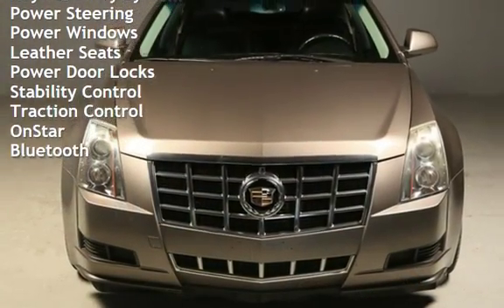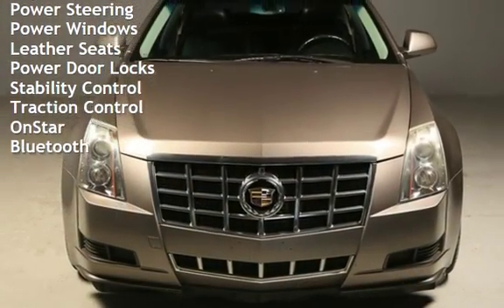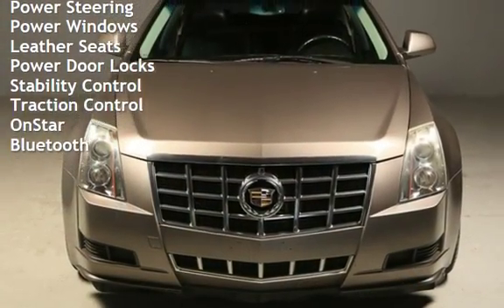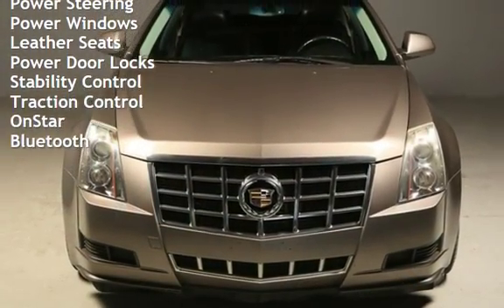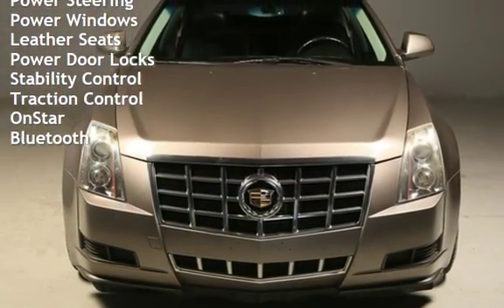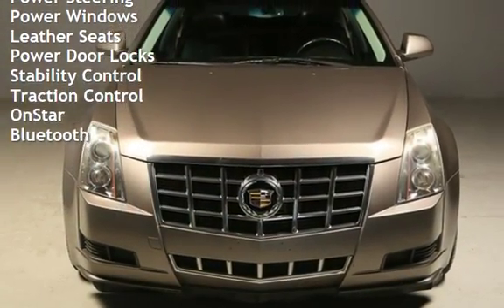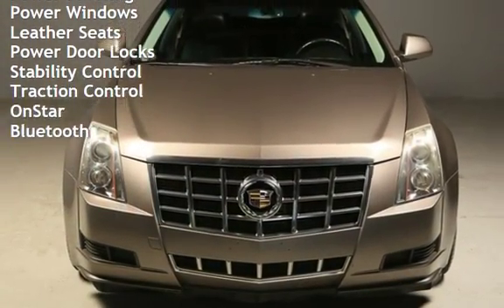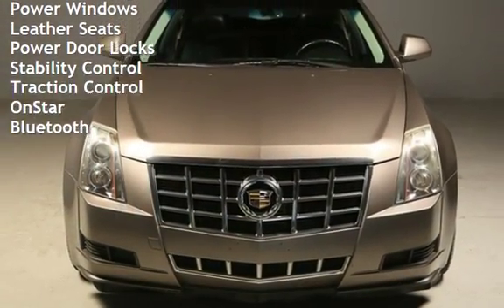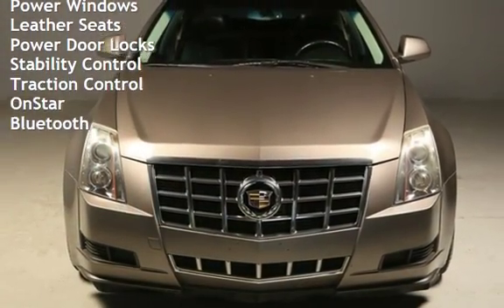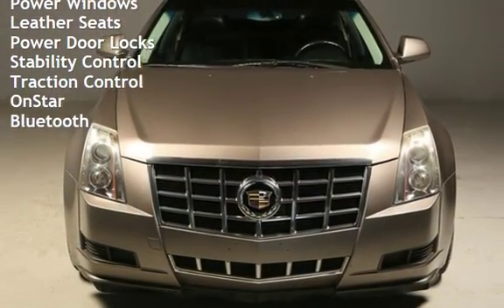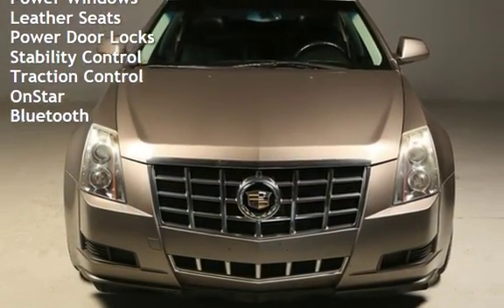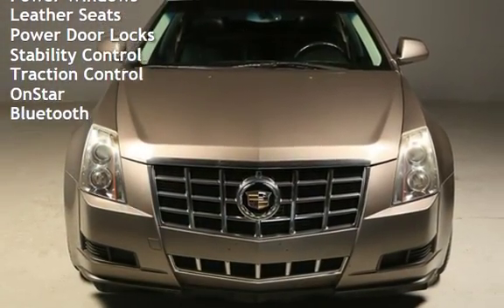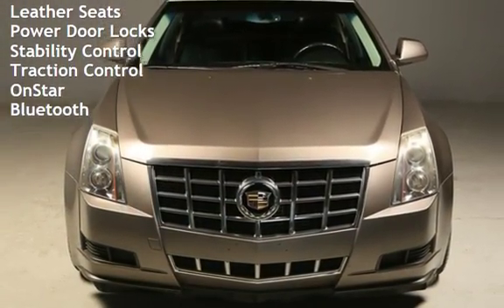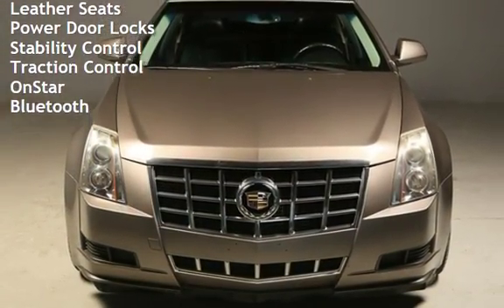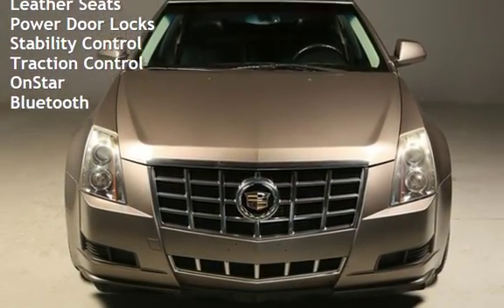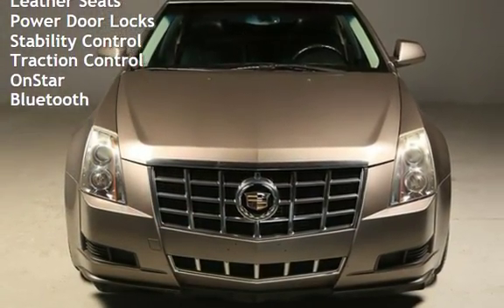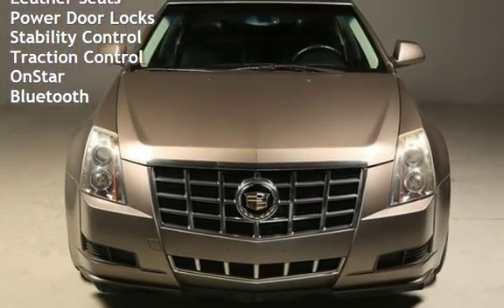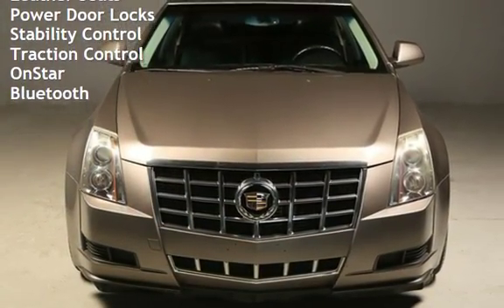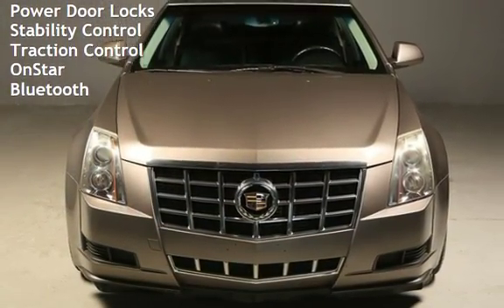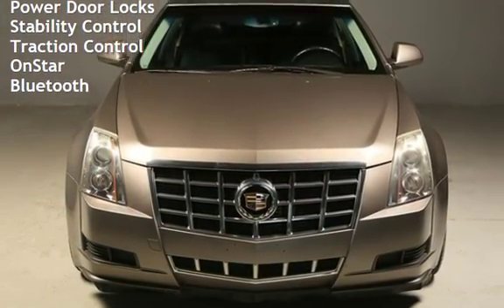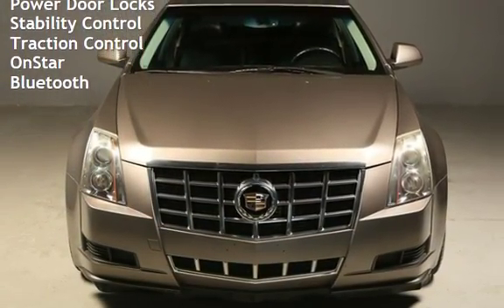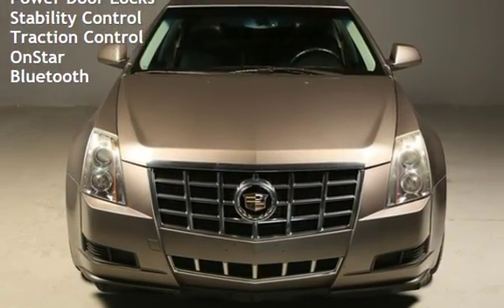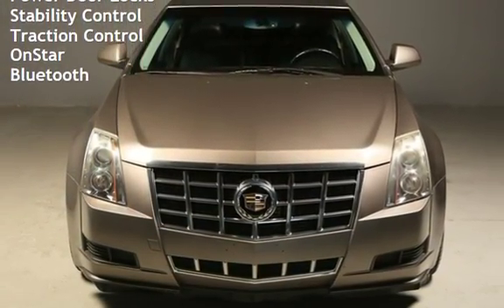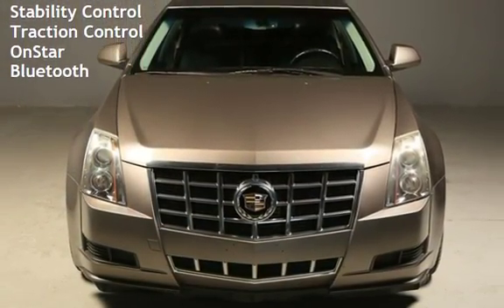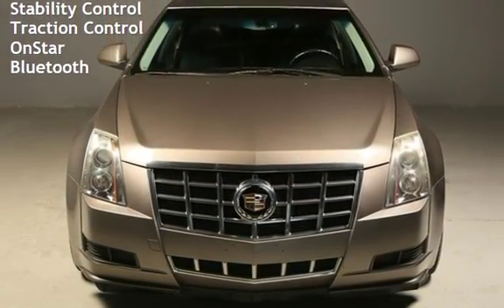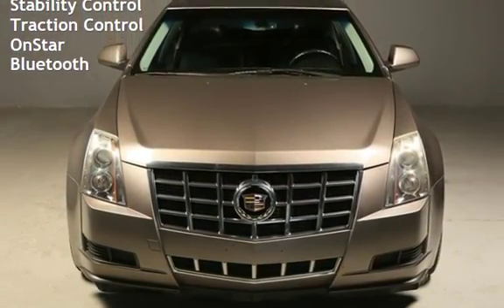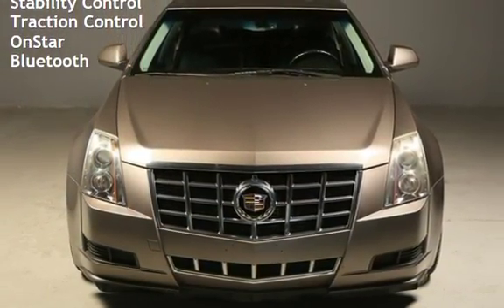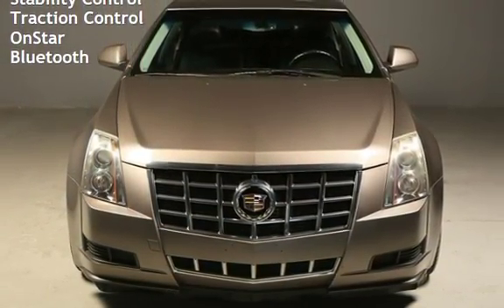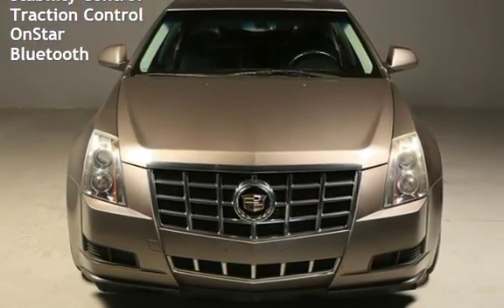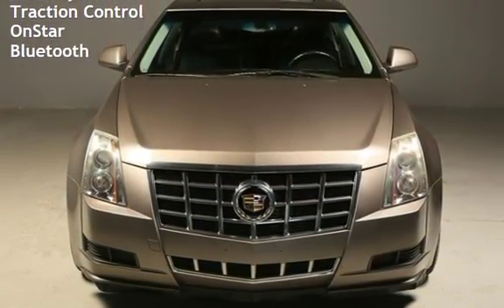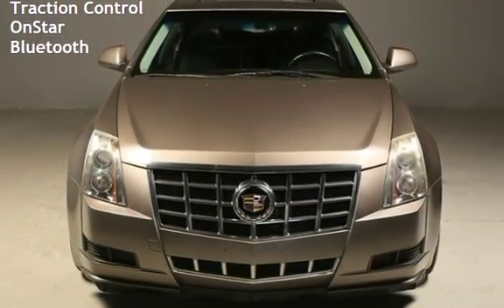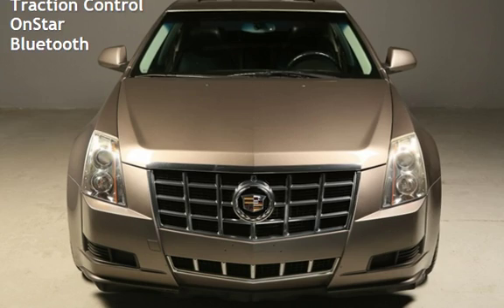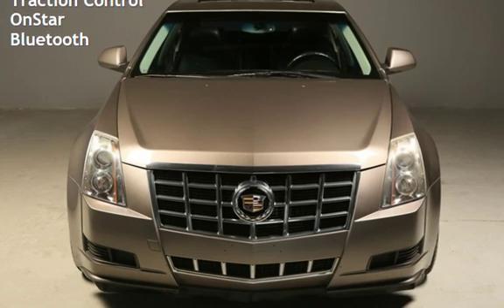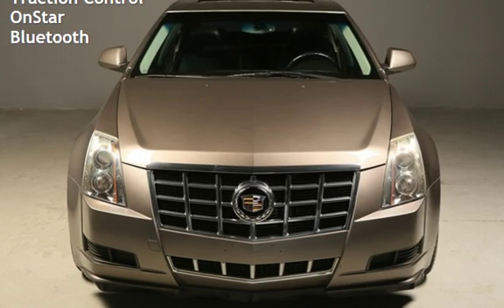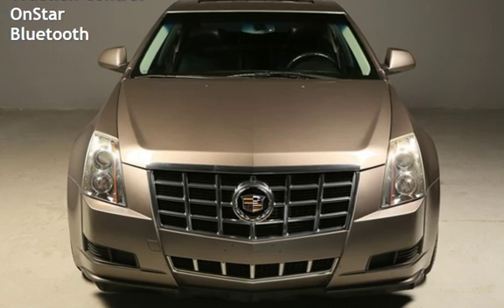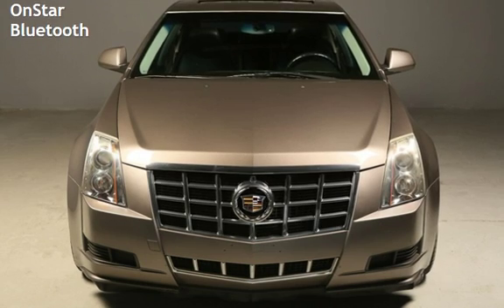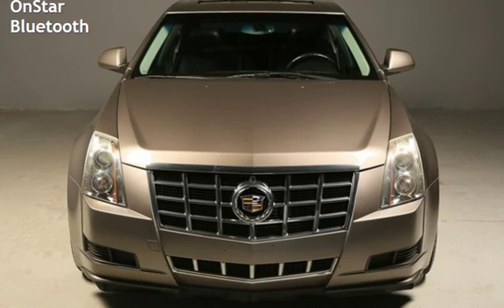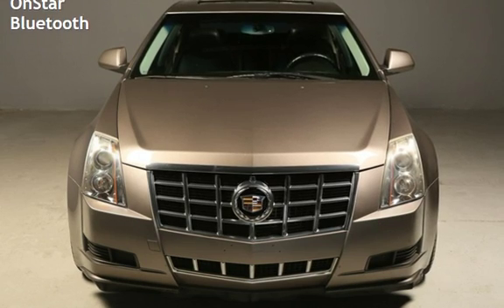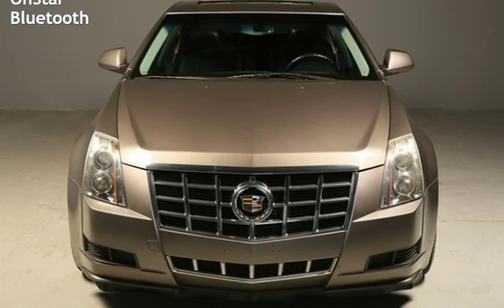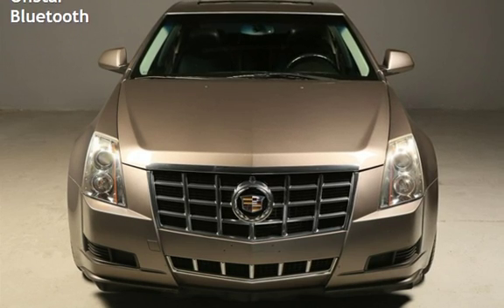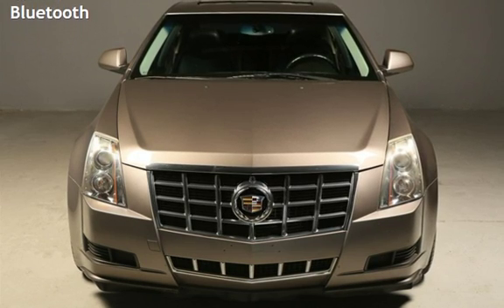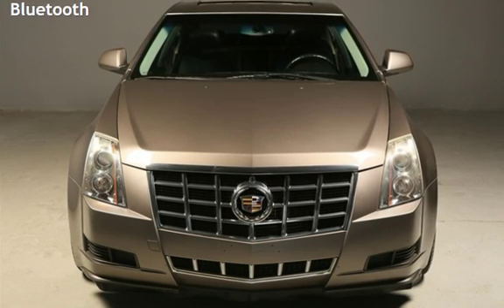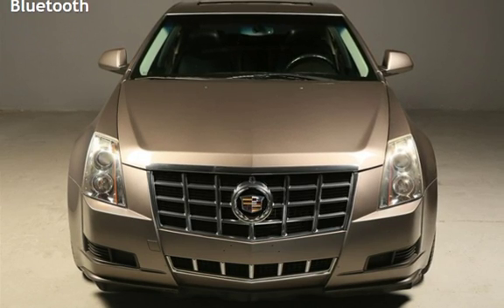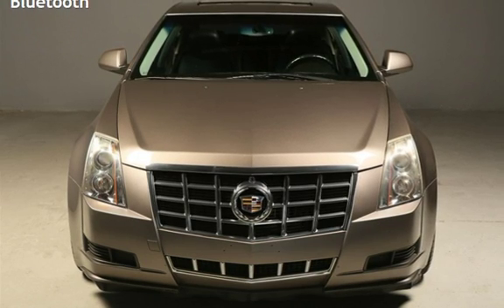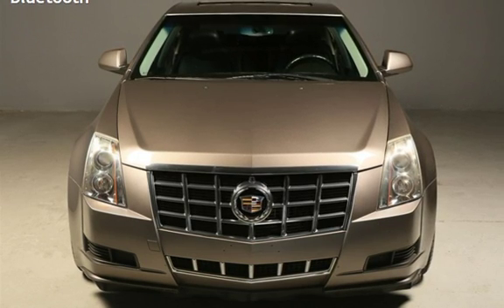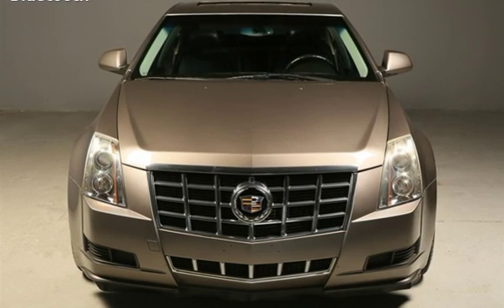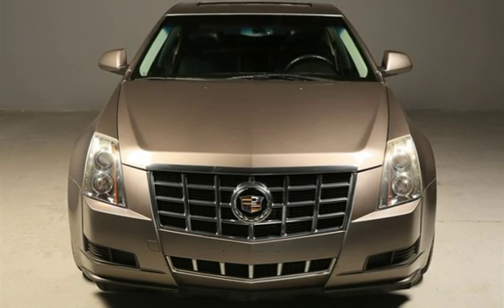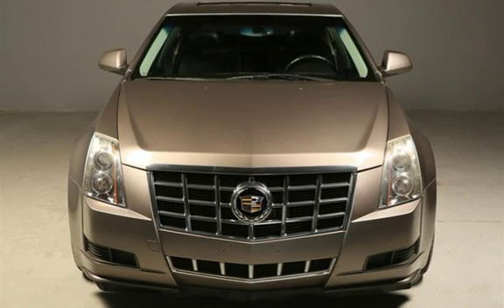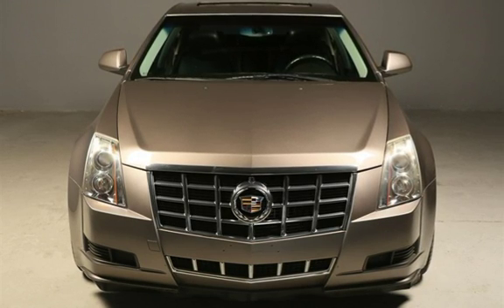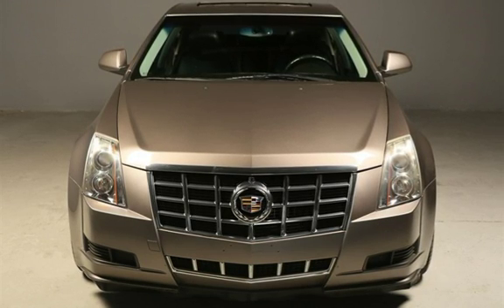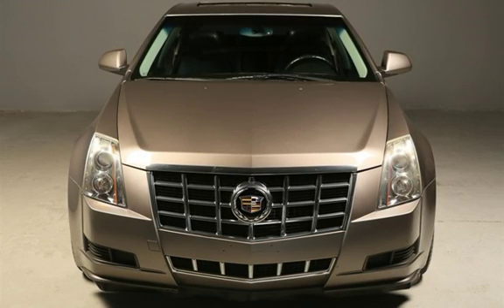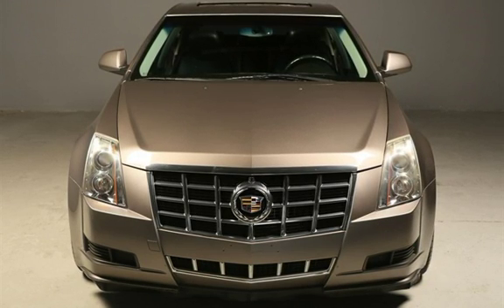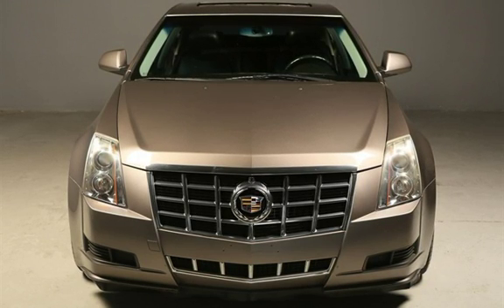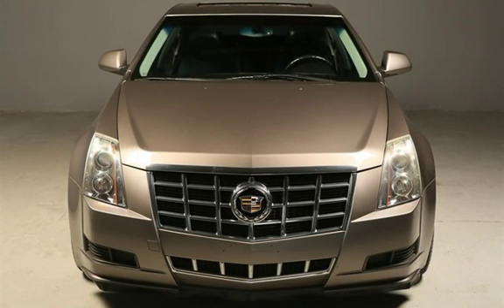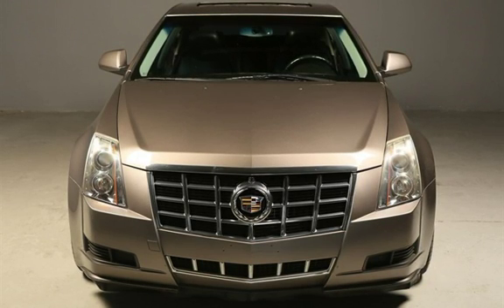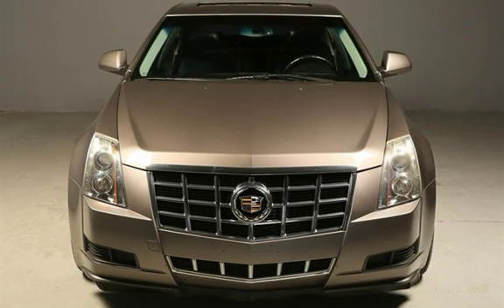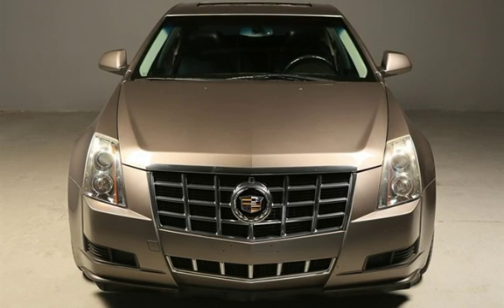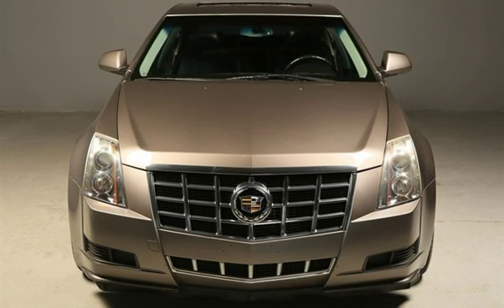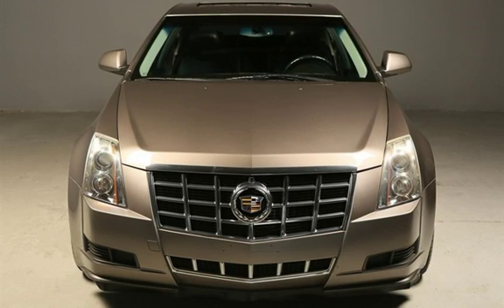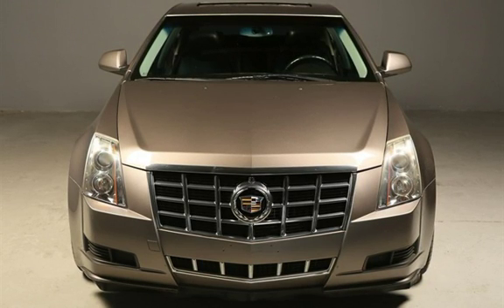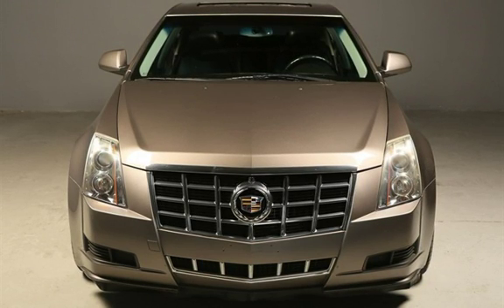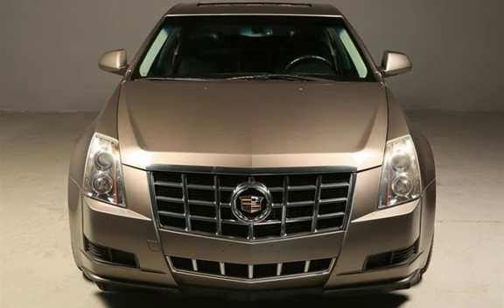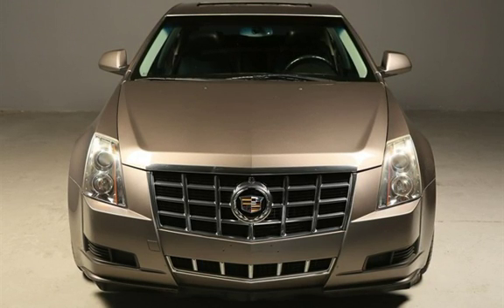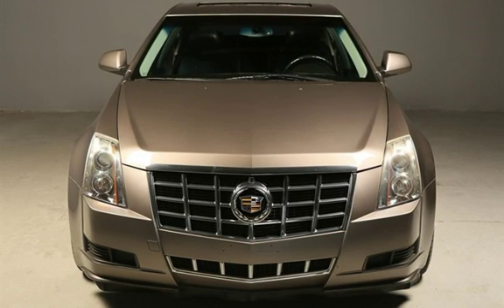Leather seats, power door locks, stability control, traction control, OnStar, and Bluetooth.